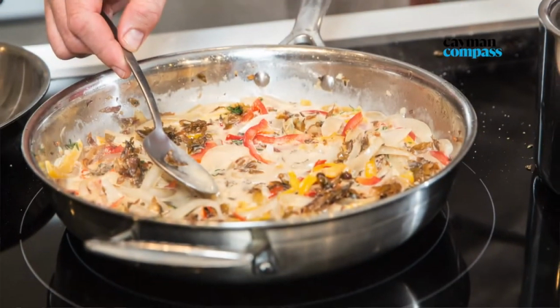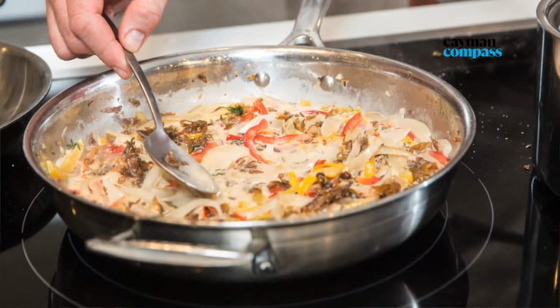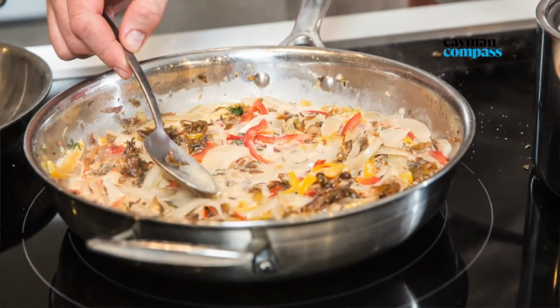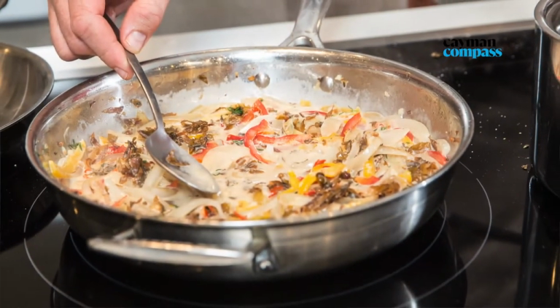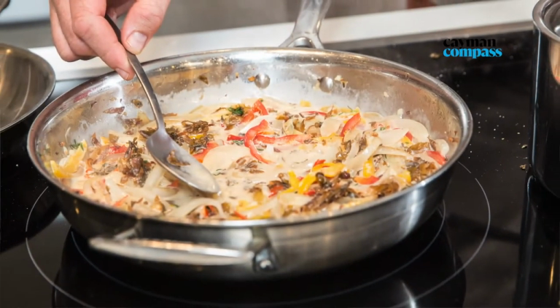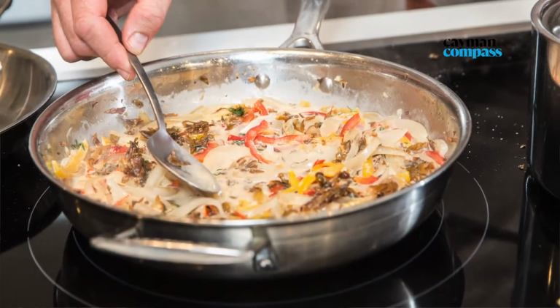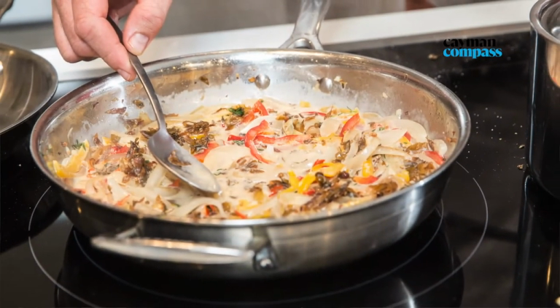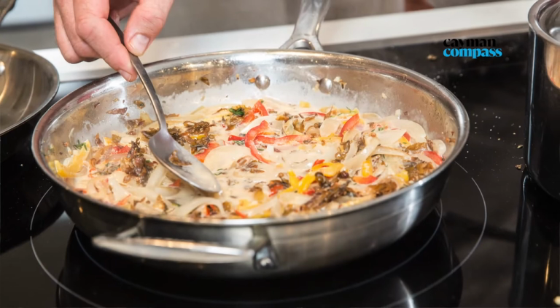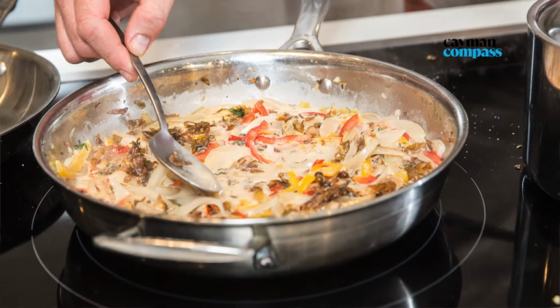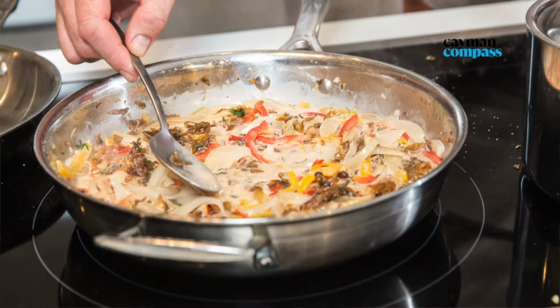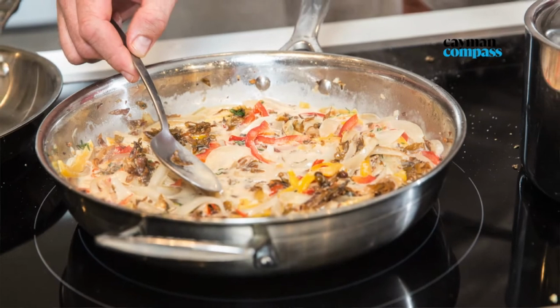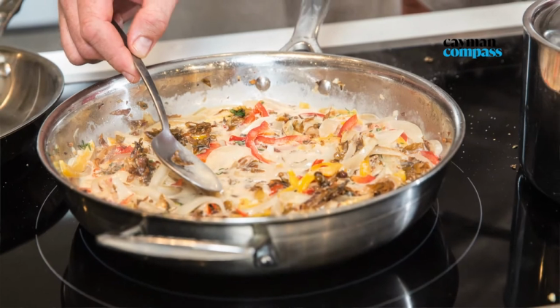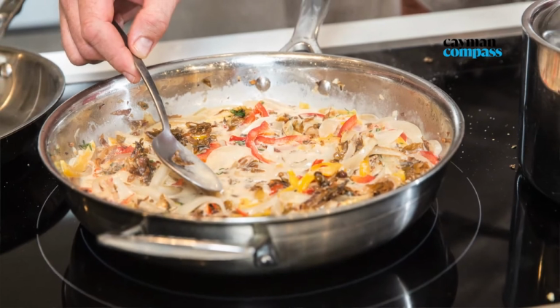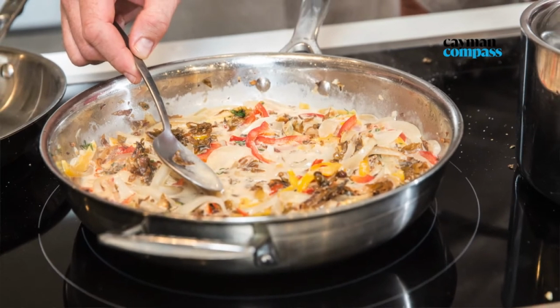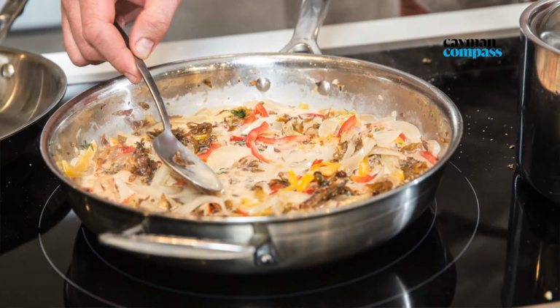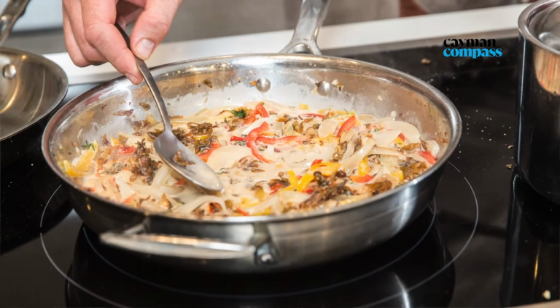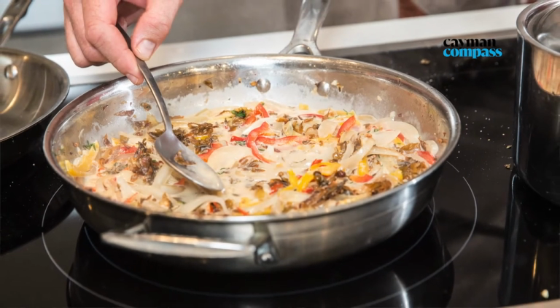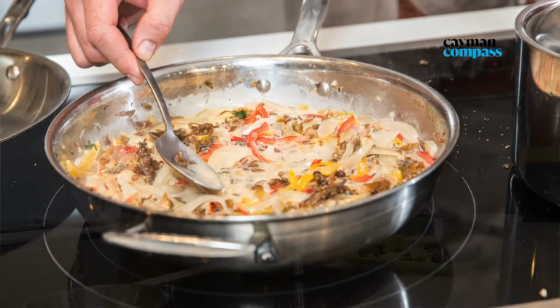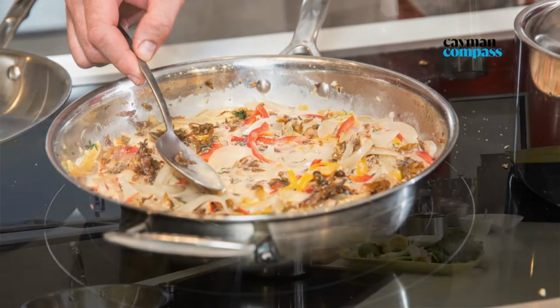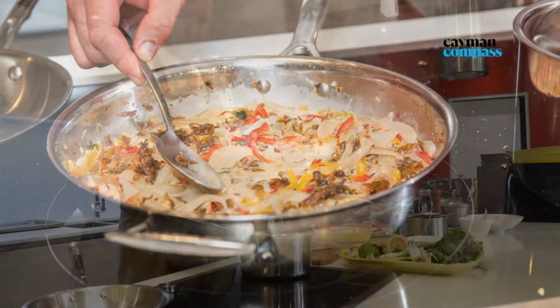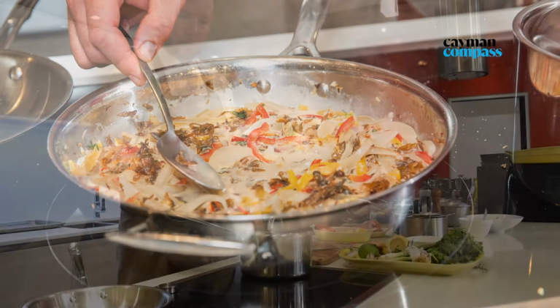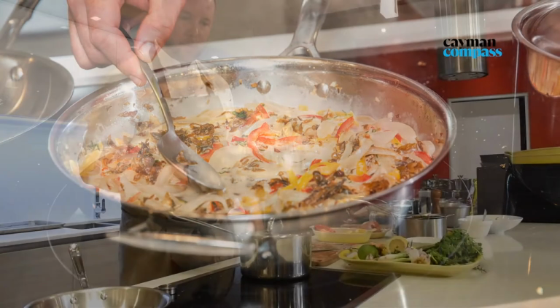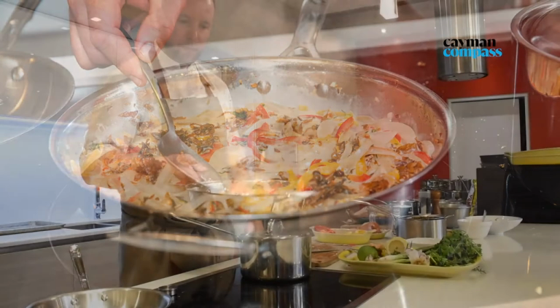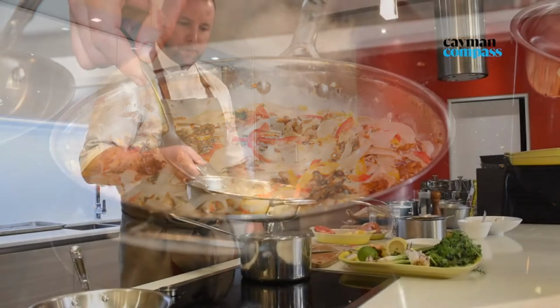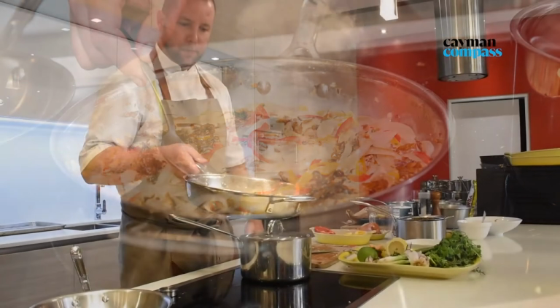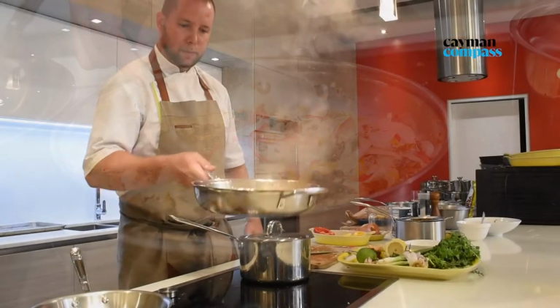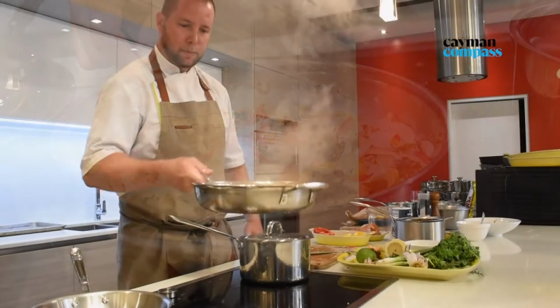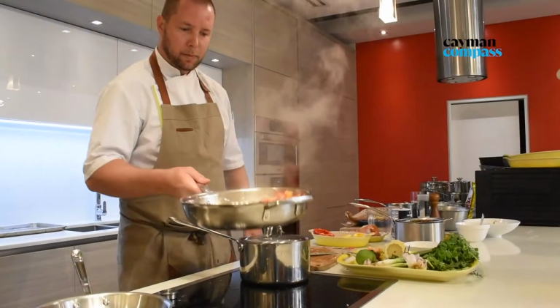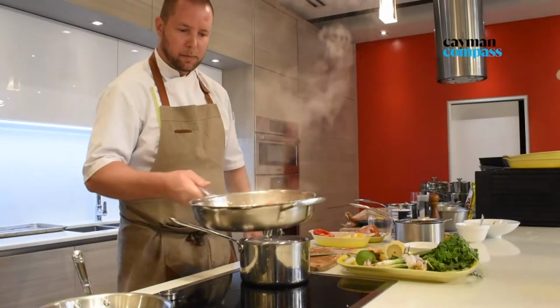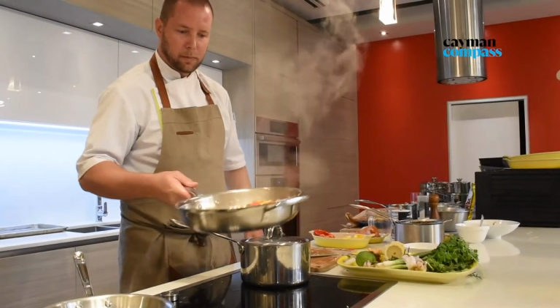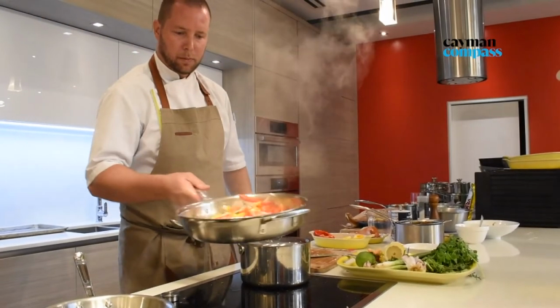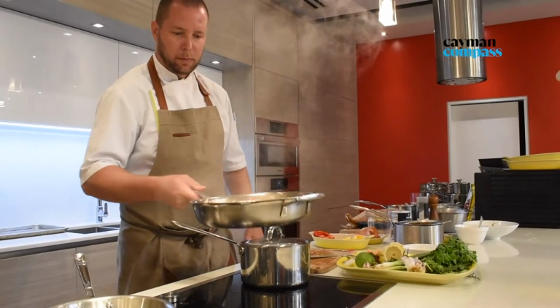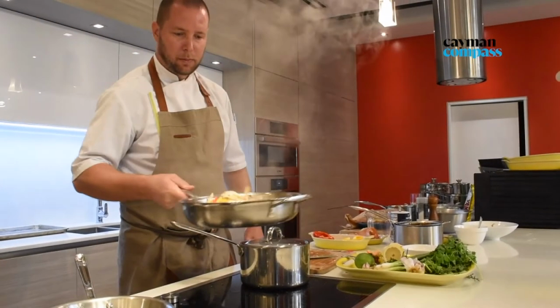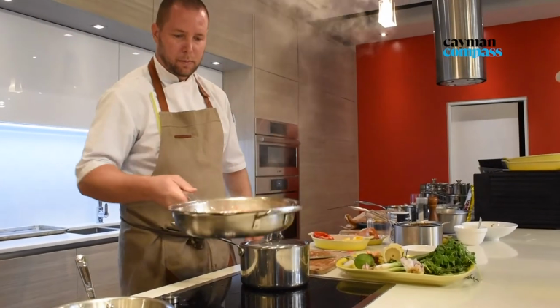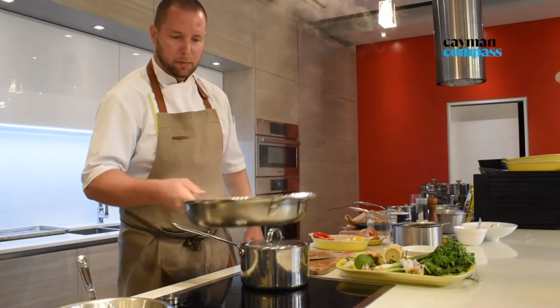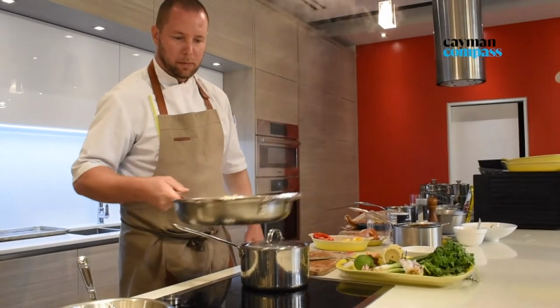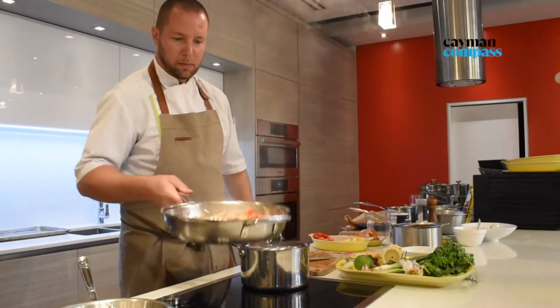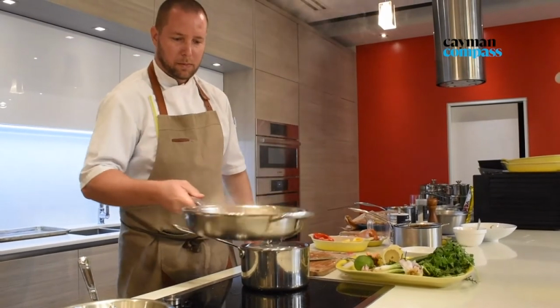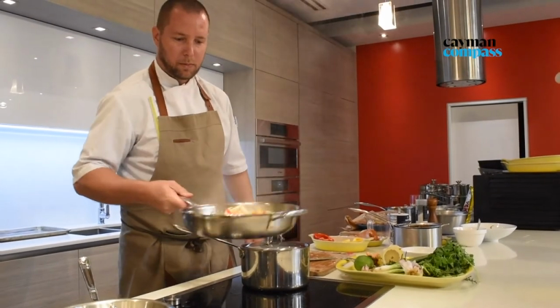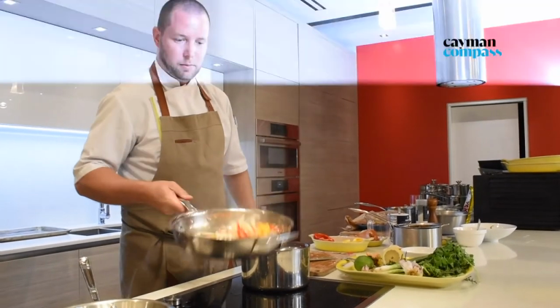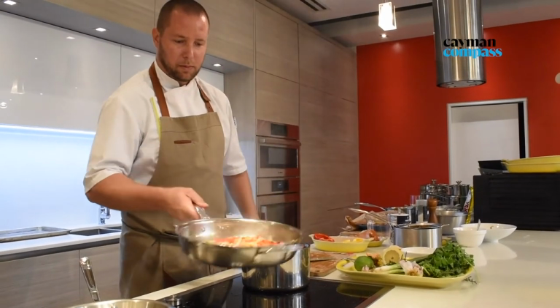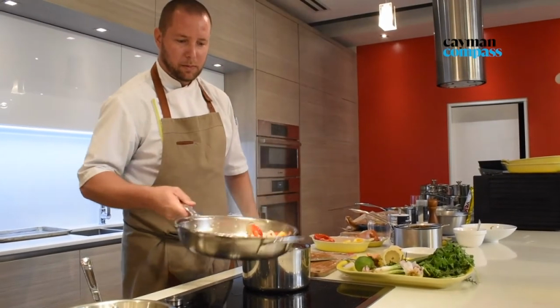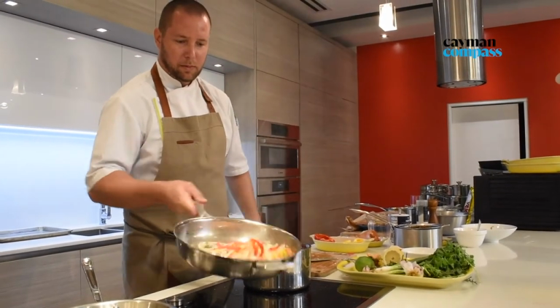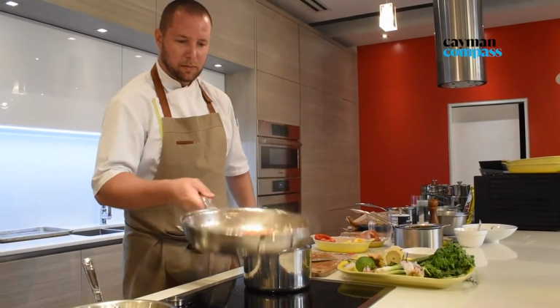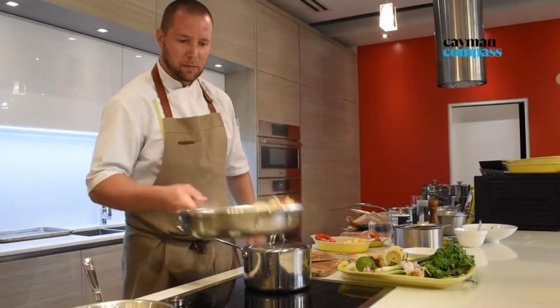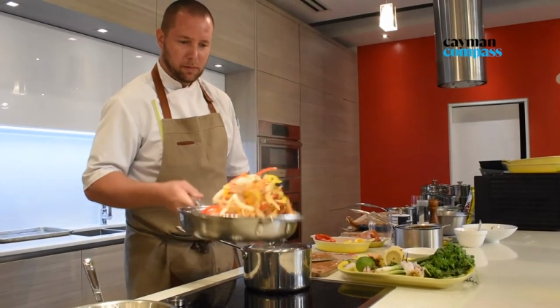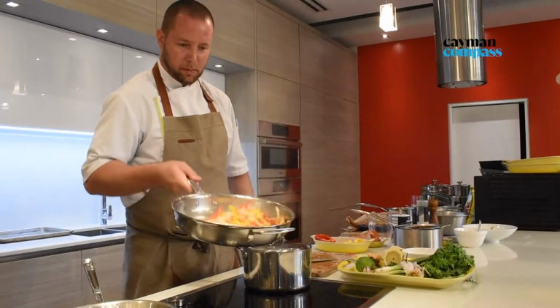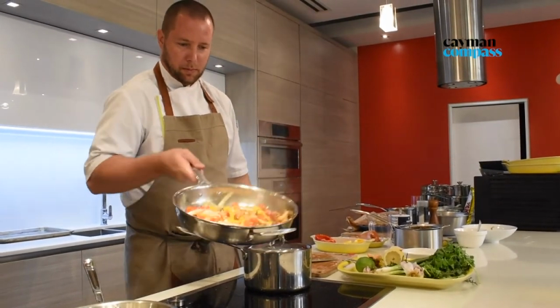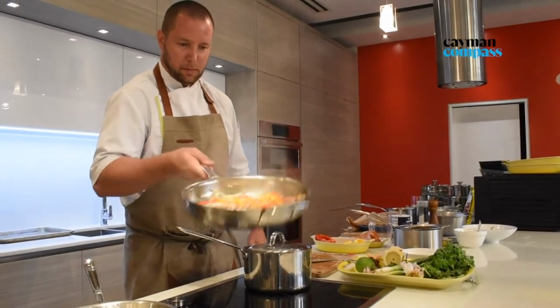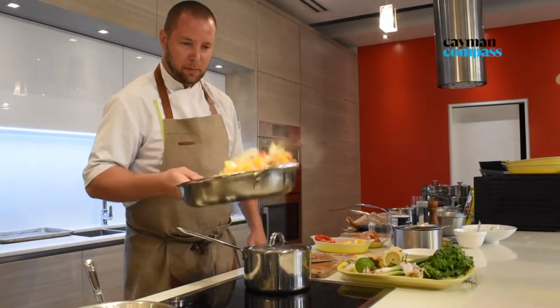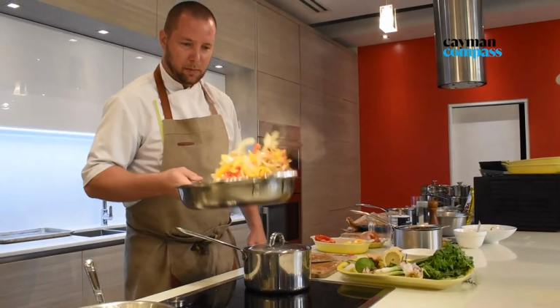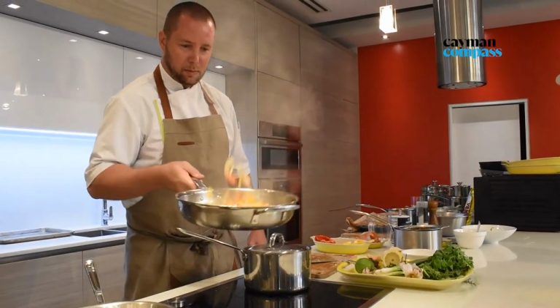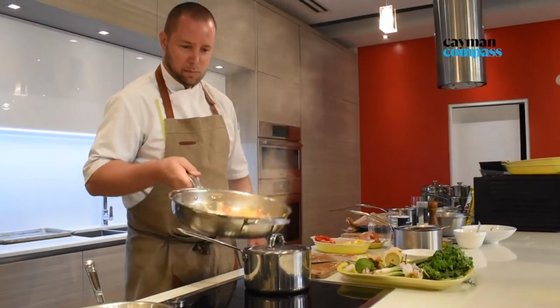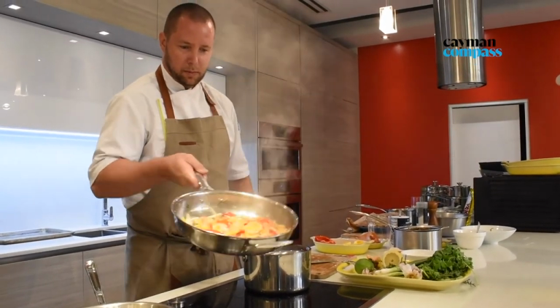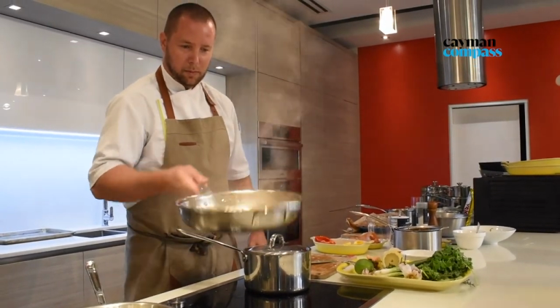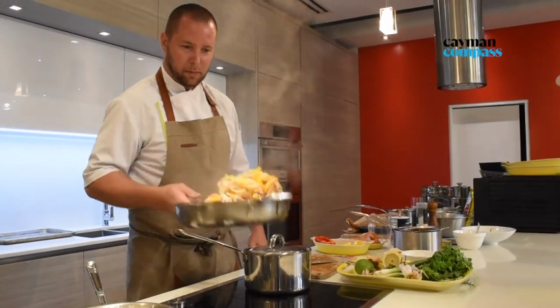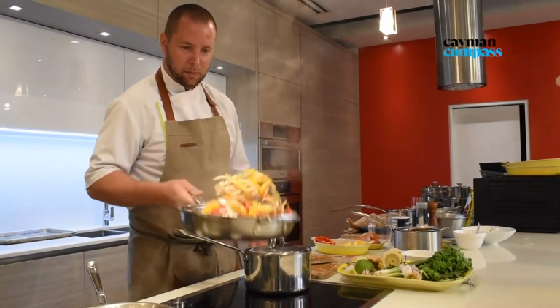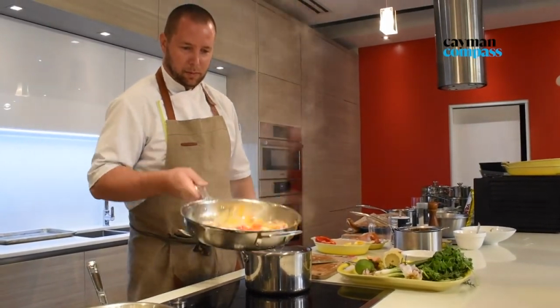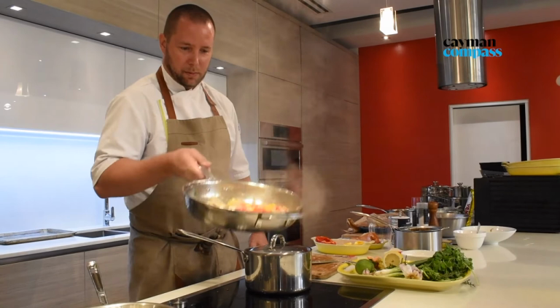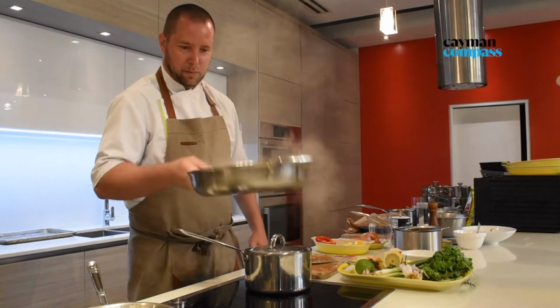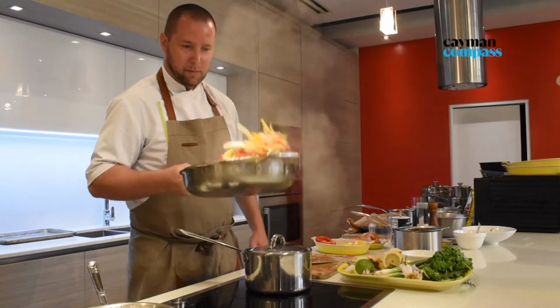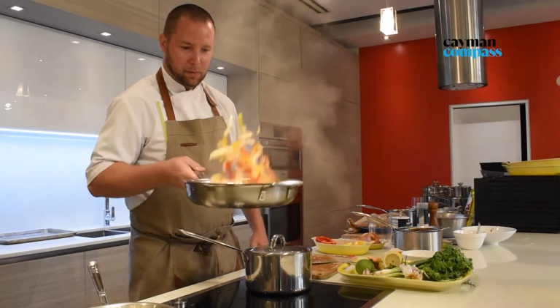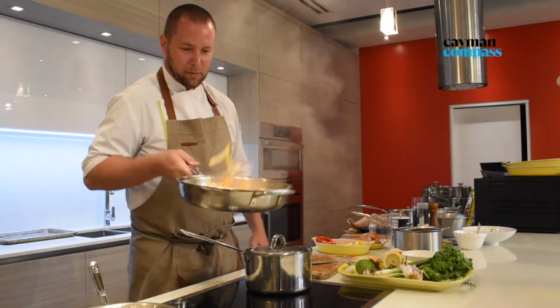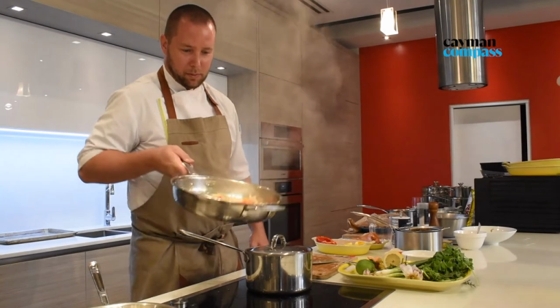Honestly, I'm happy with what's going on in this pot. Let's check the fish, shall we?